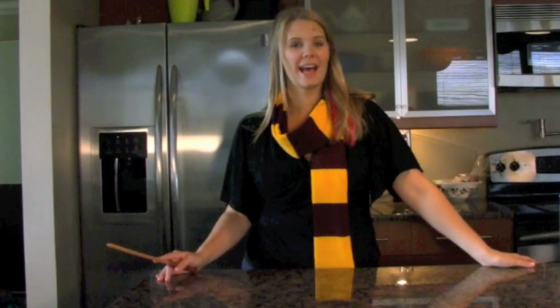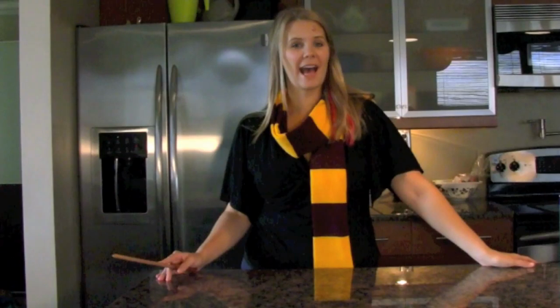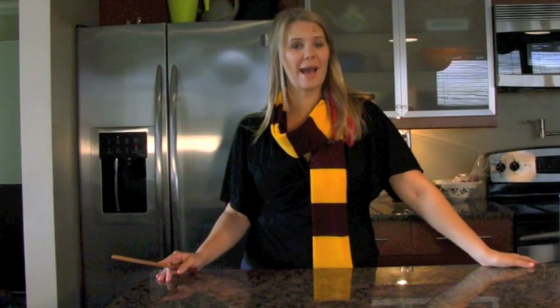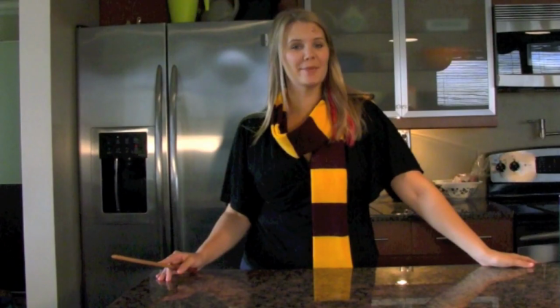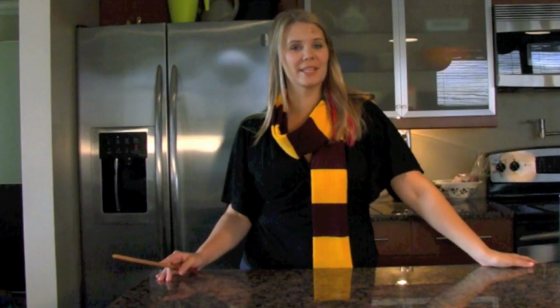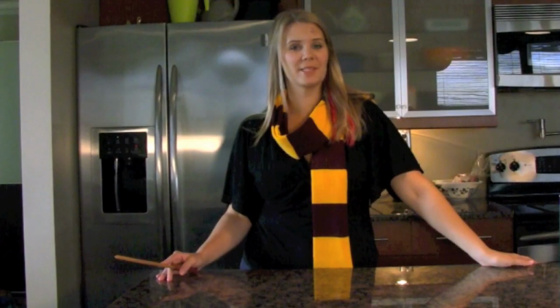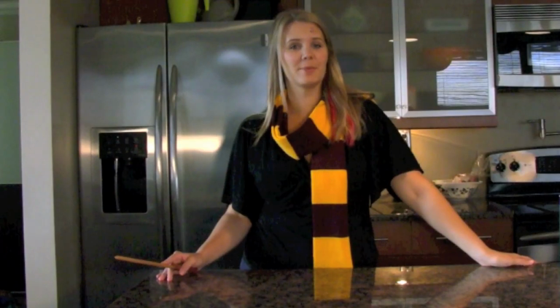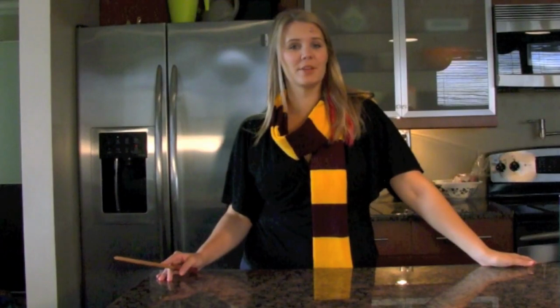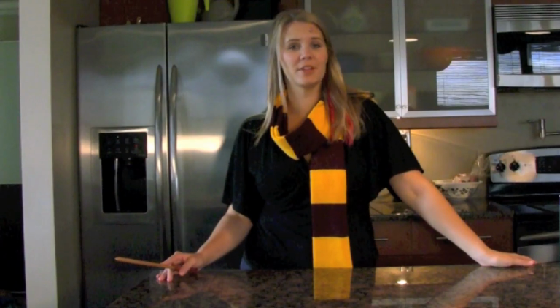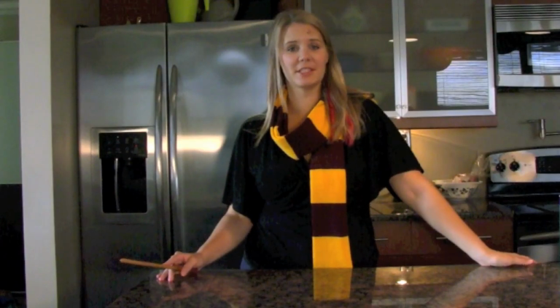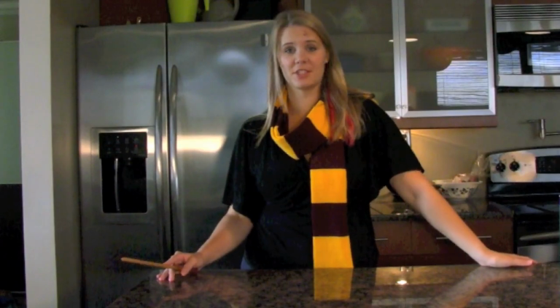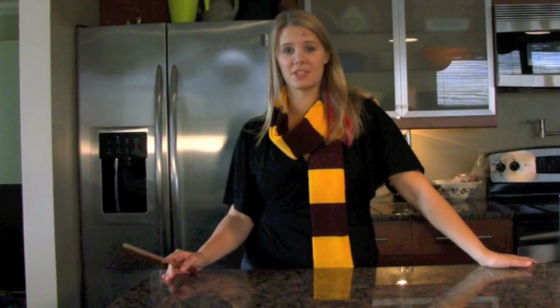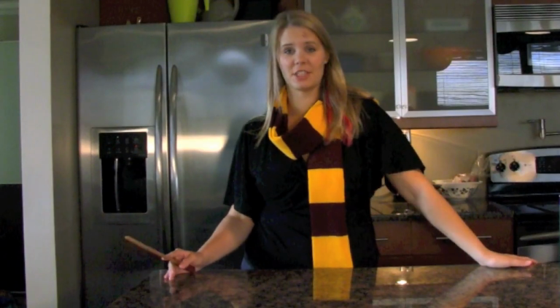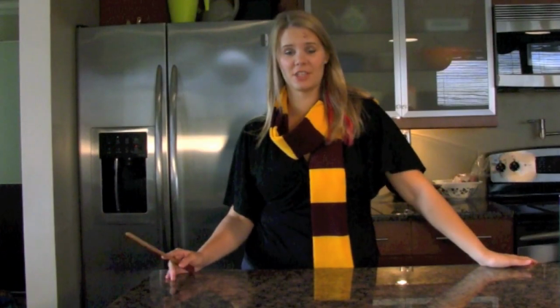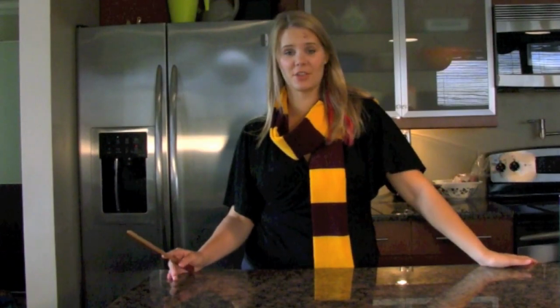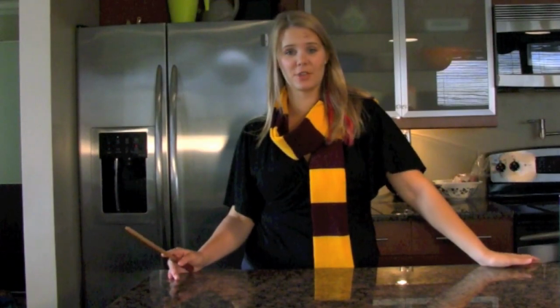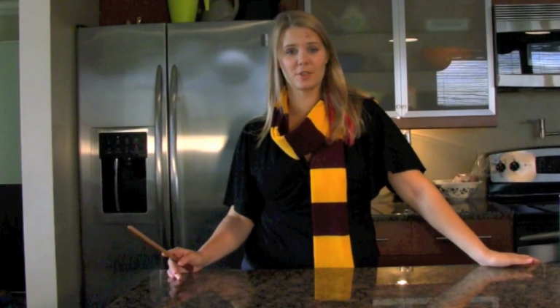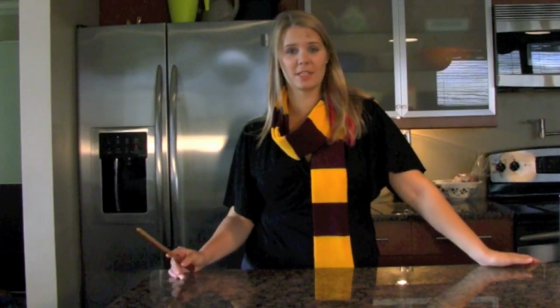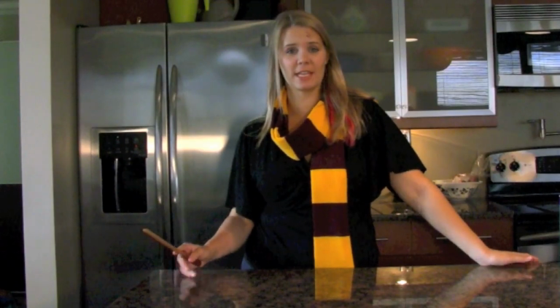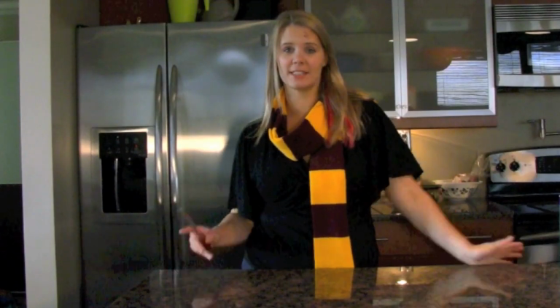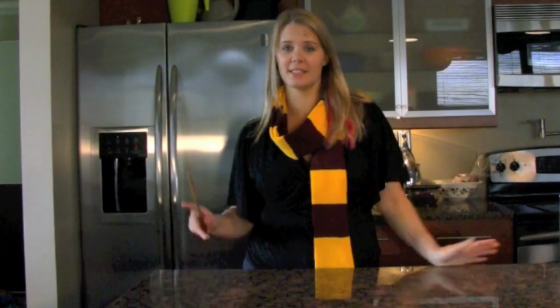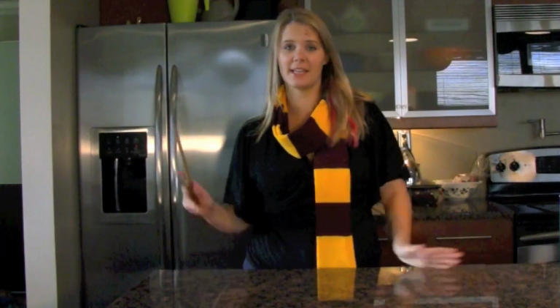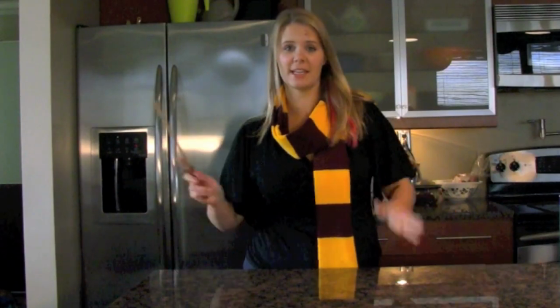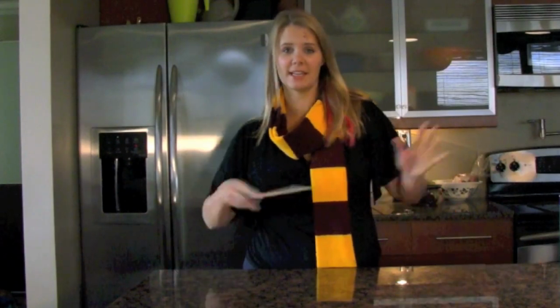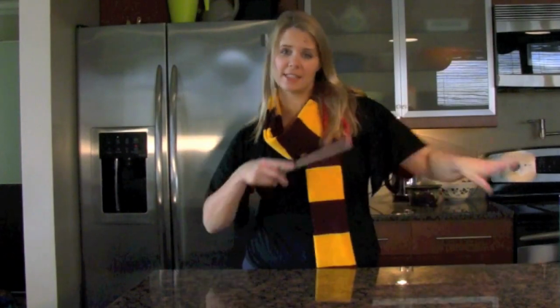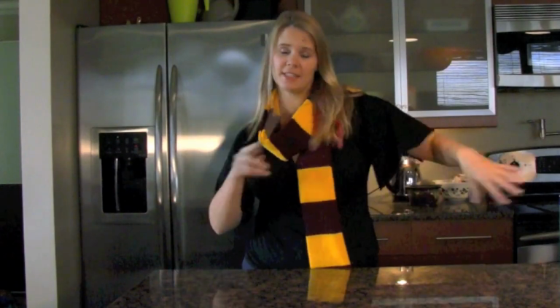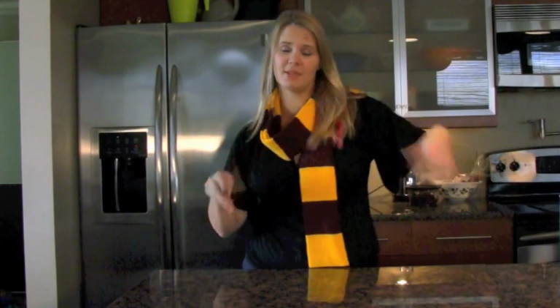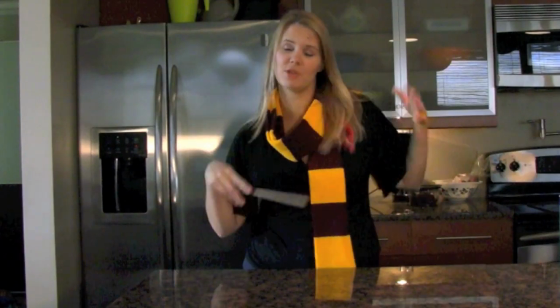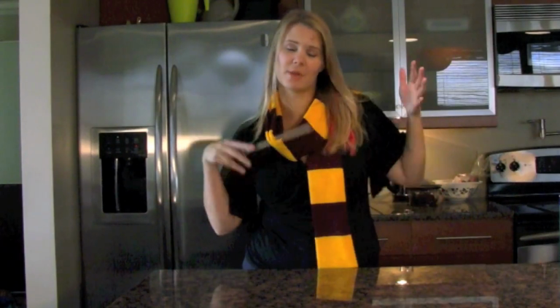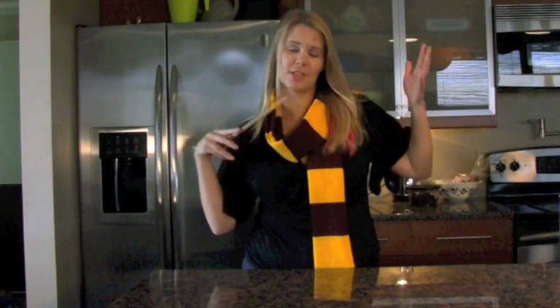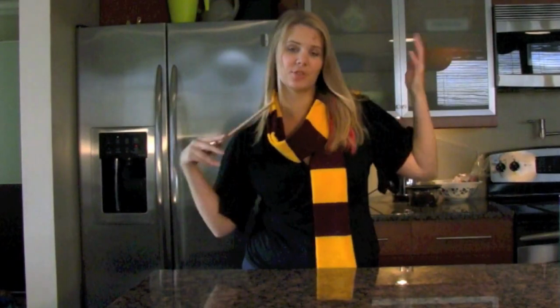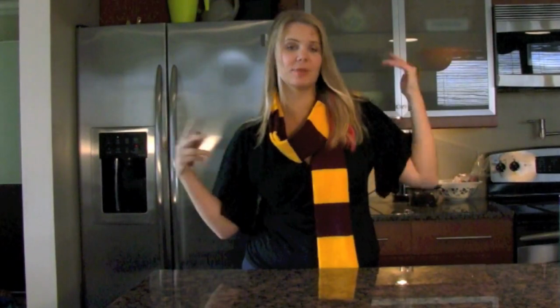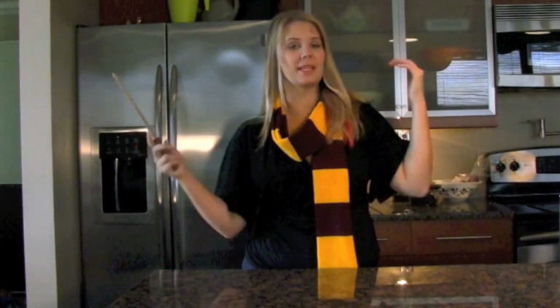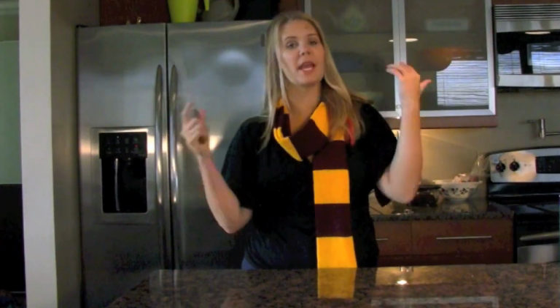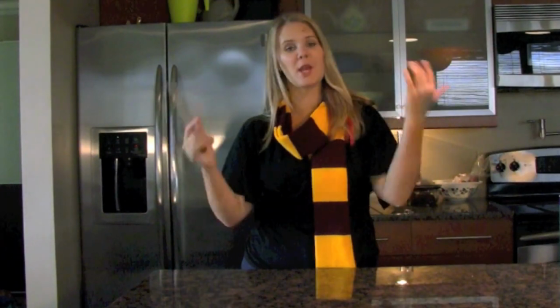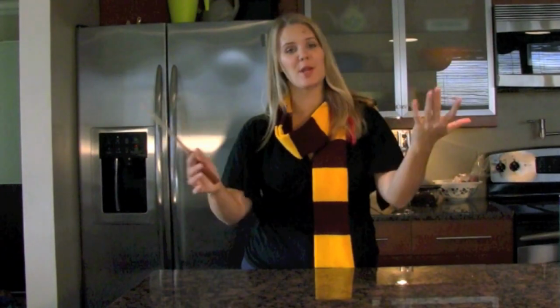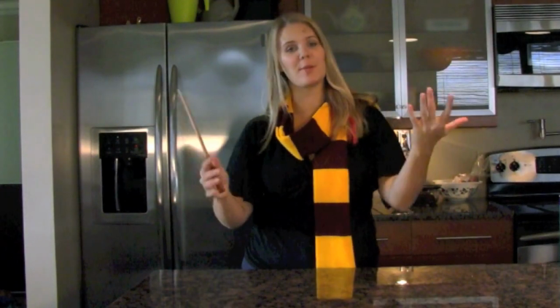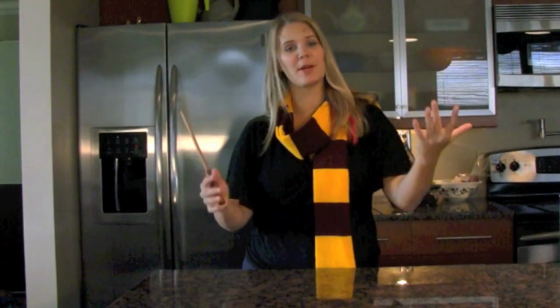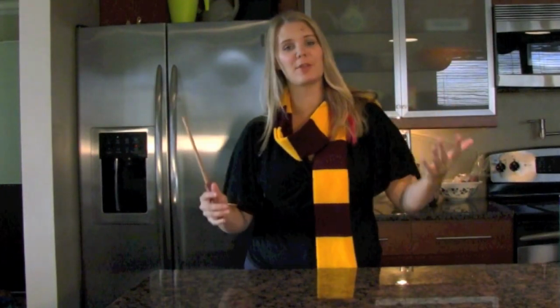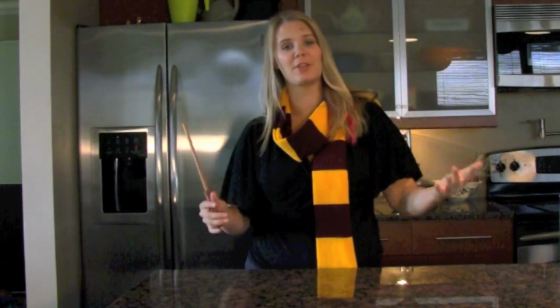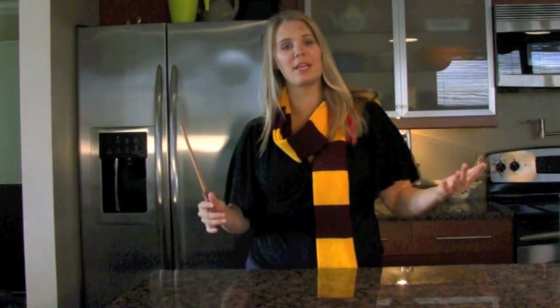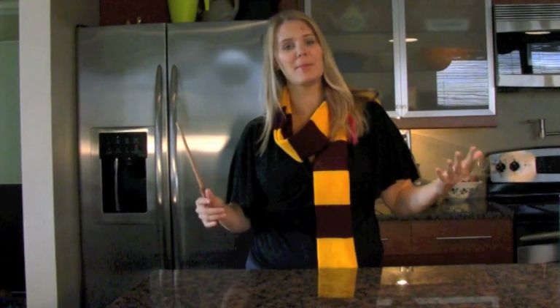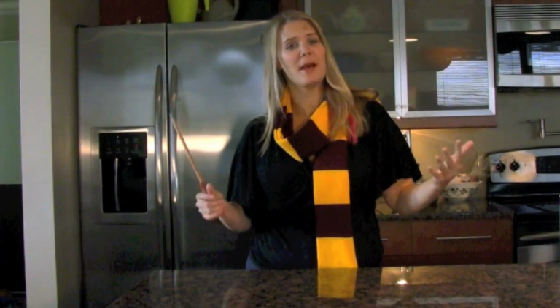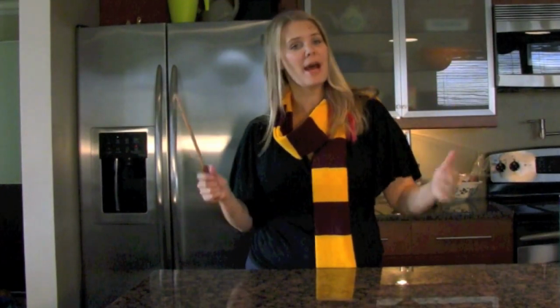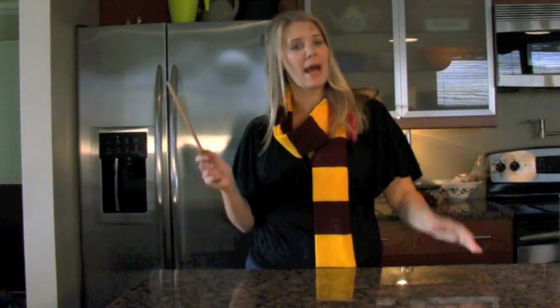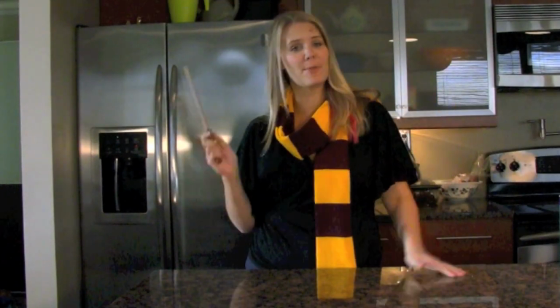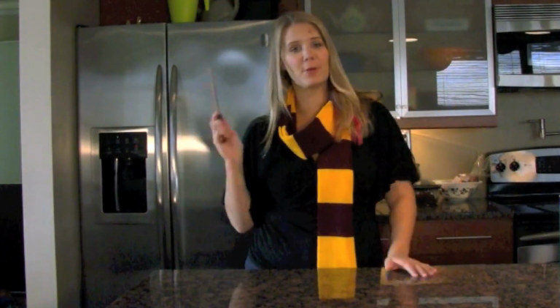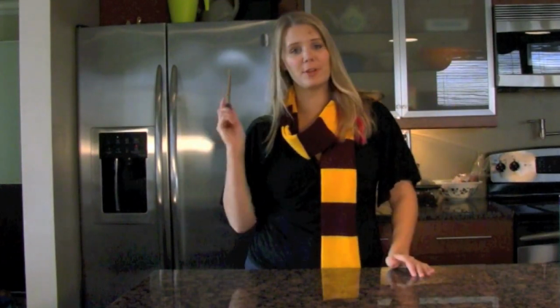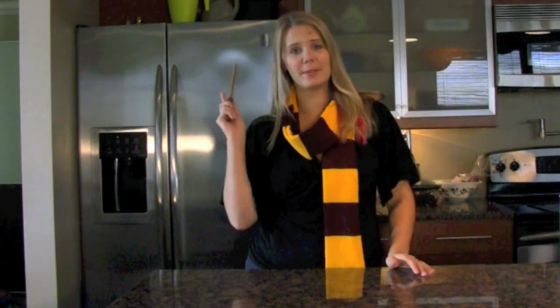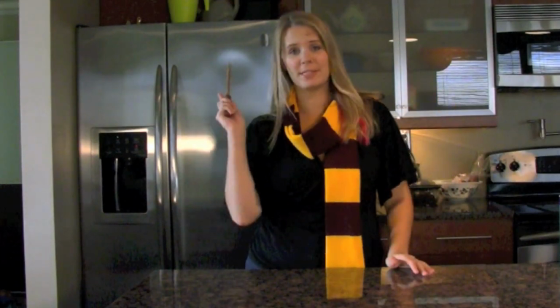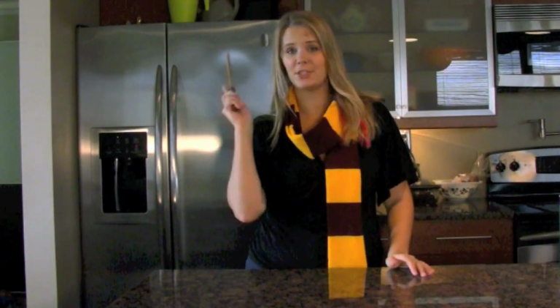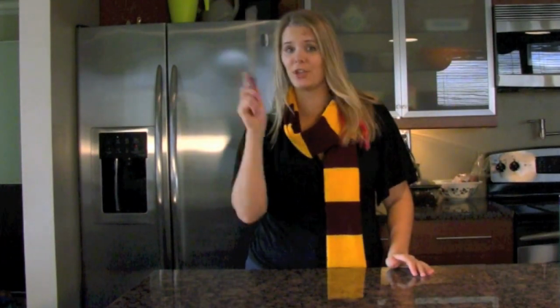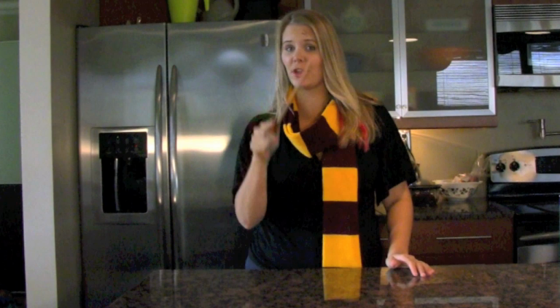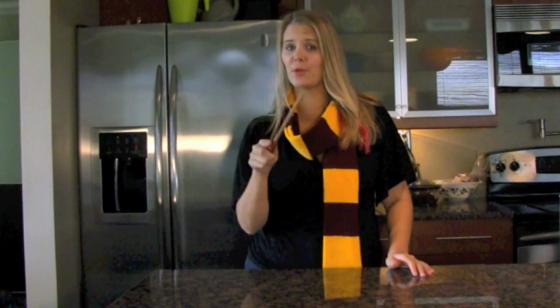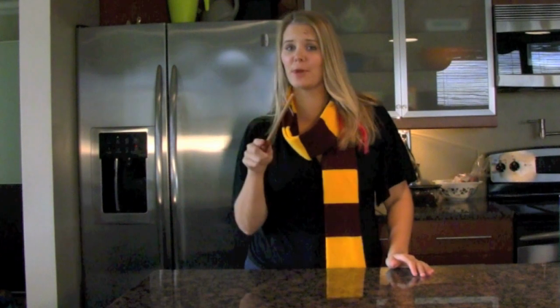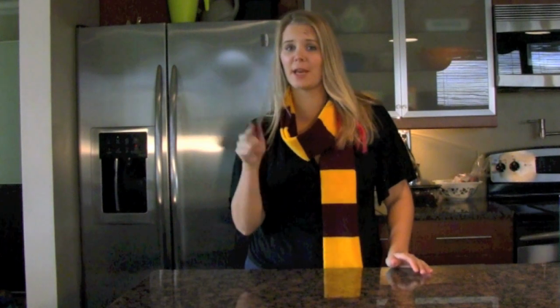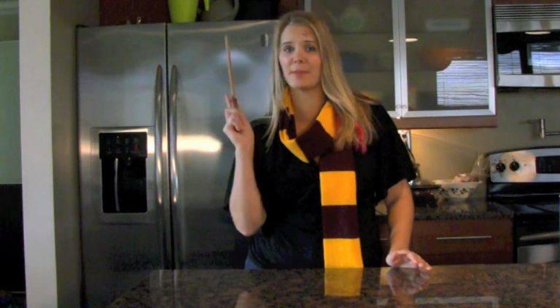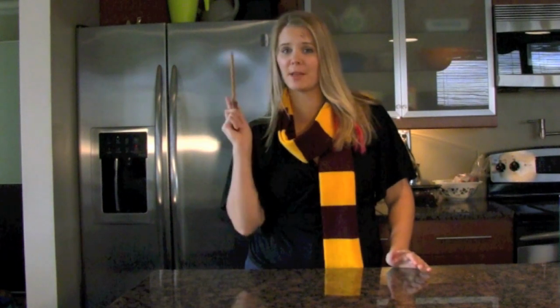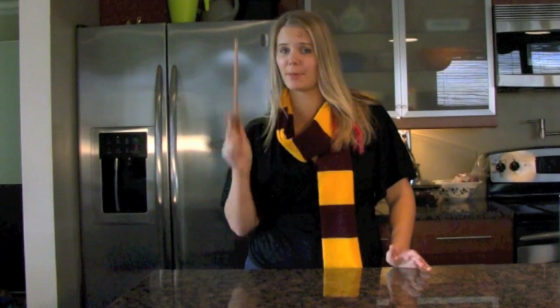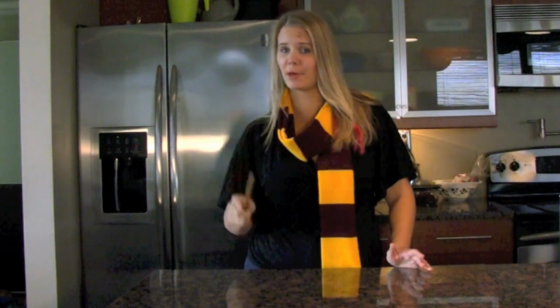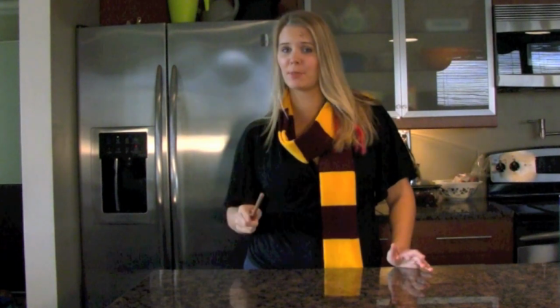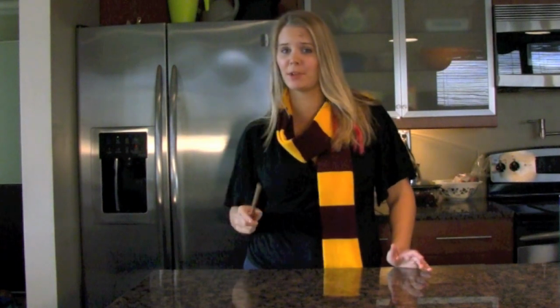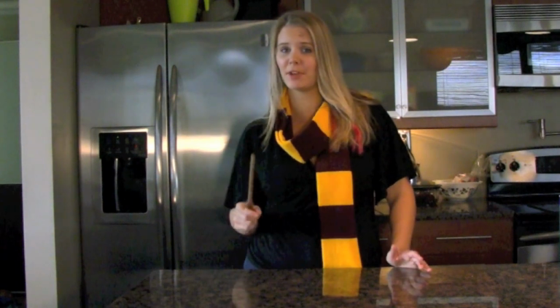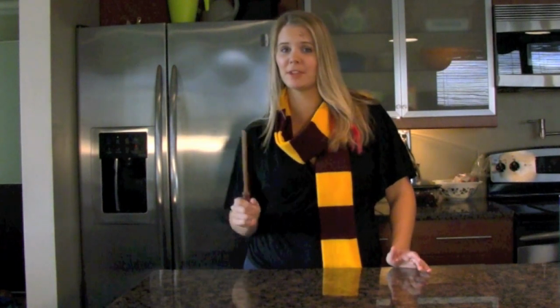I'm Jackson Pierce, it's Teaching Thursday, and today, in continuation with the Harry Potter theme, I'm going to be teaching you how to make a butterbeer.